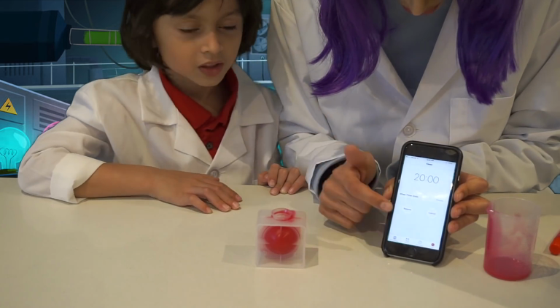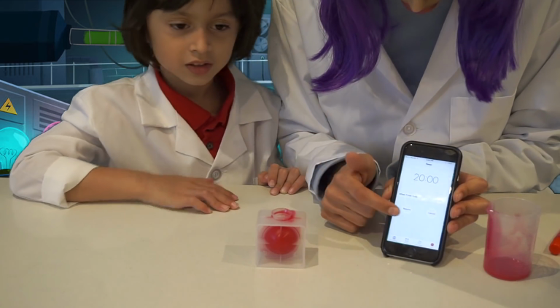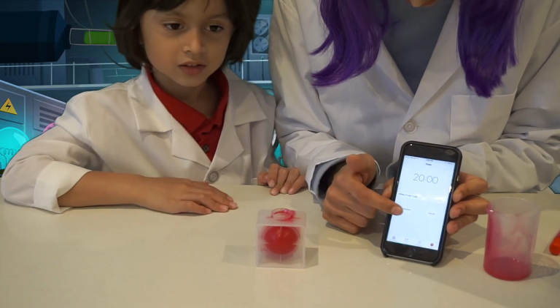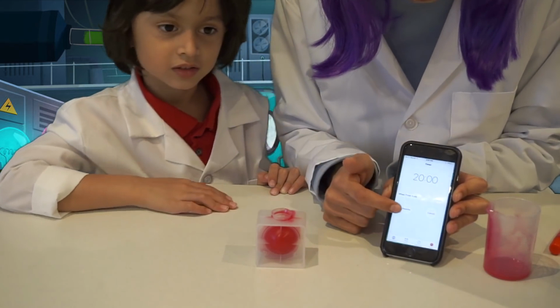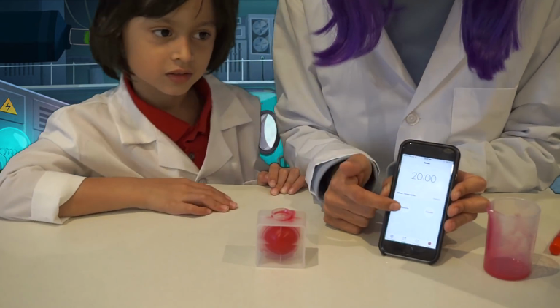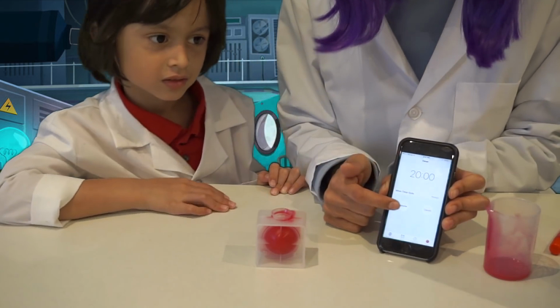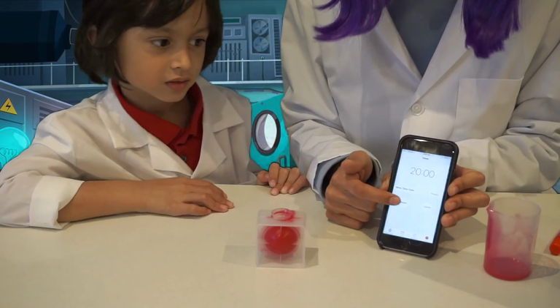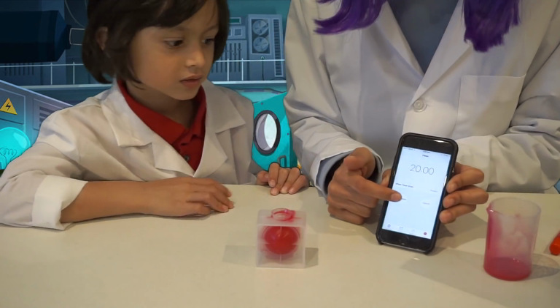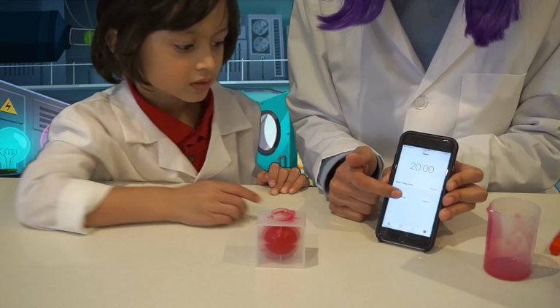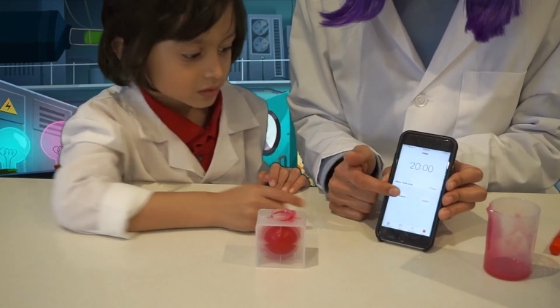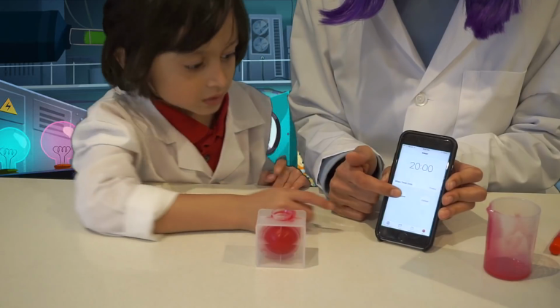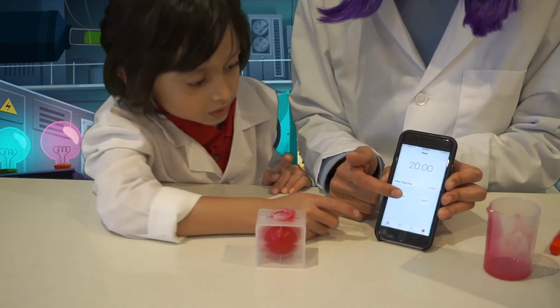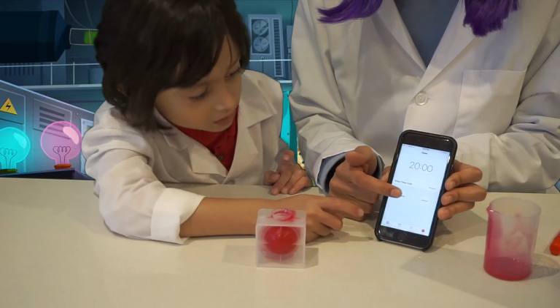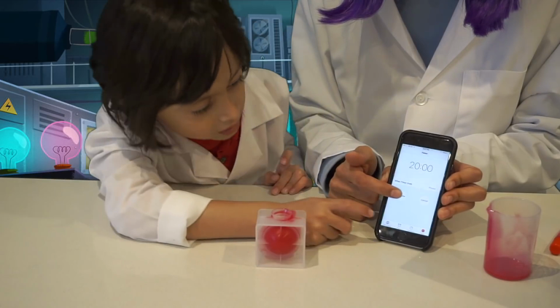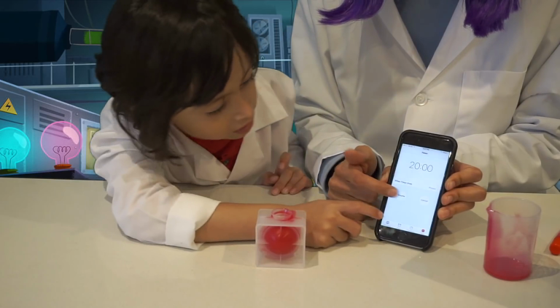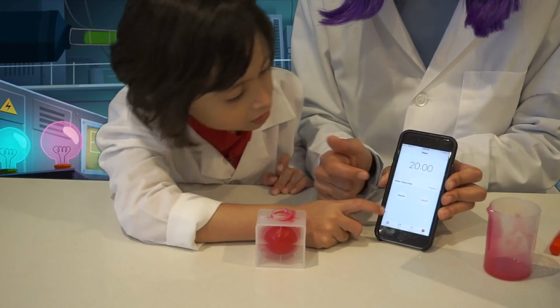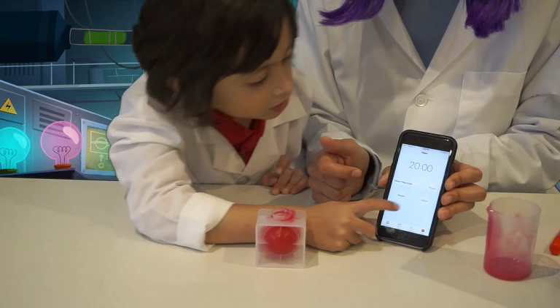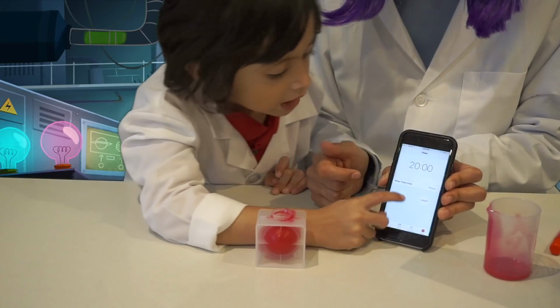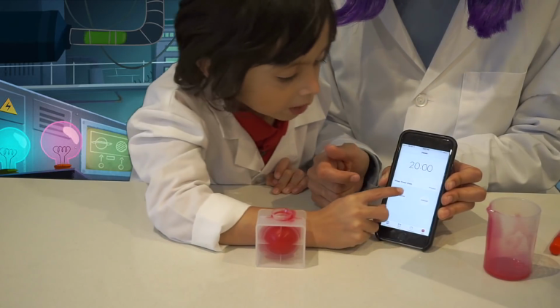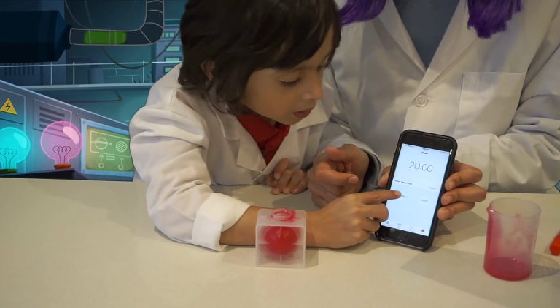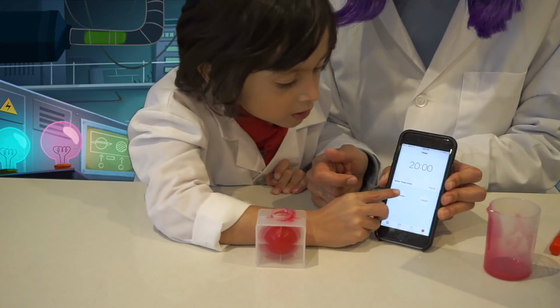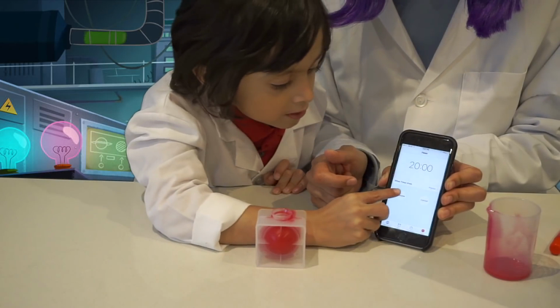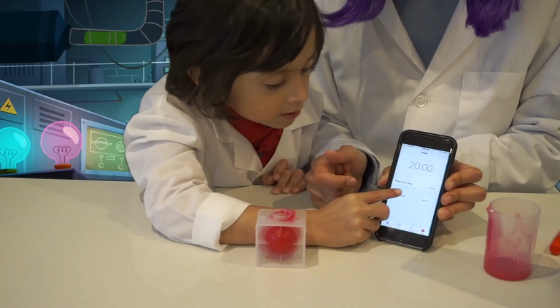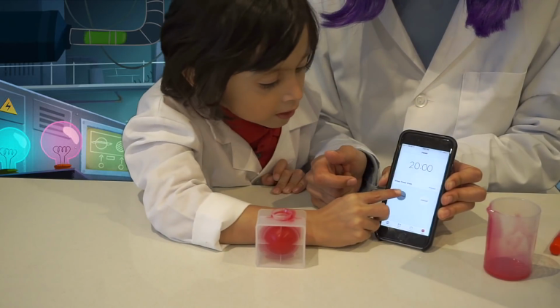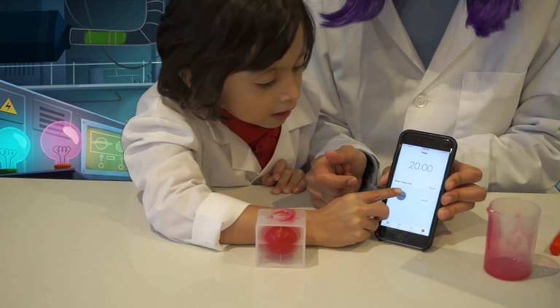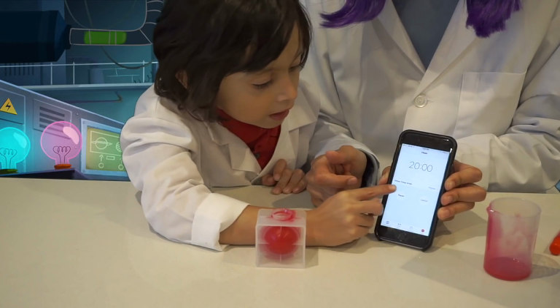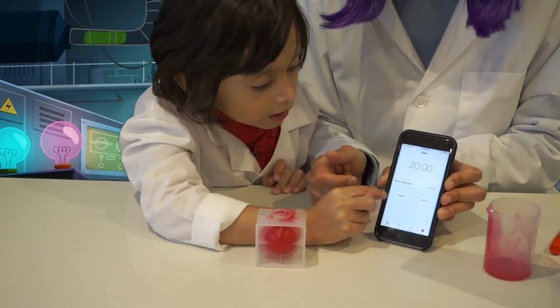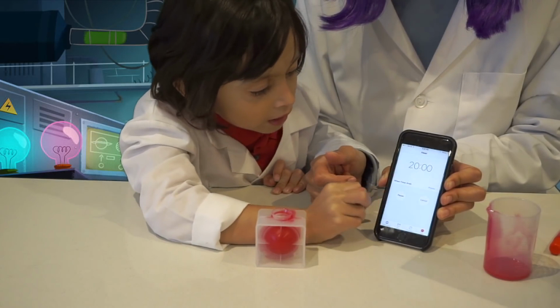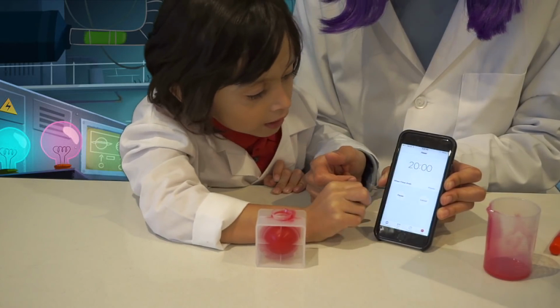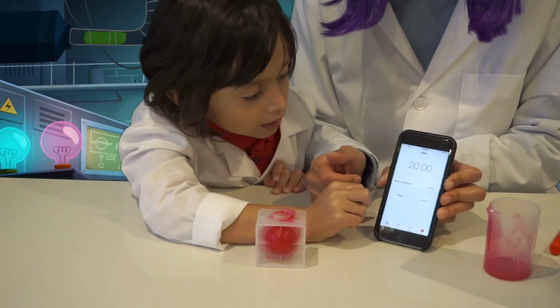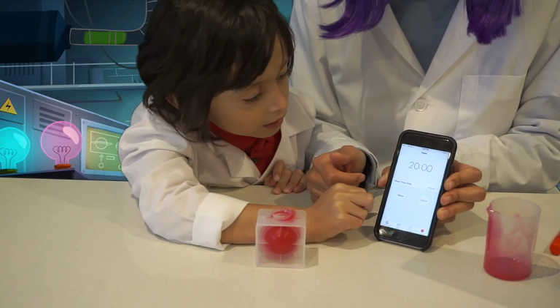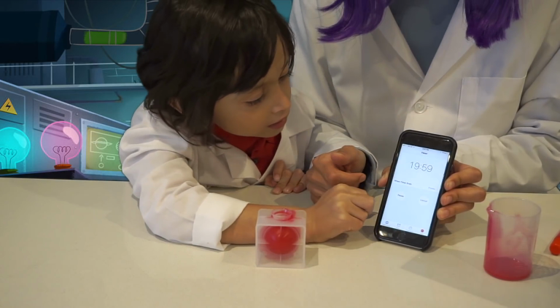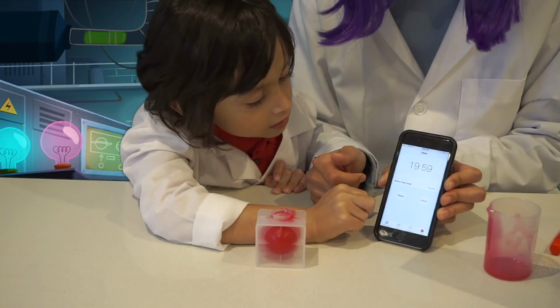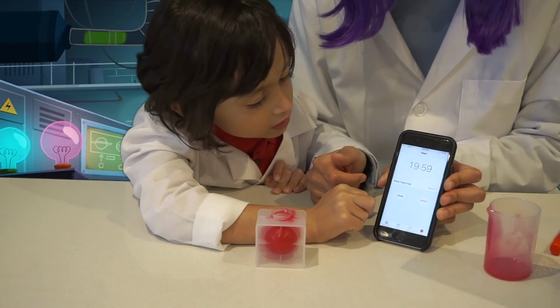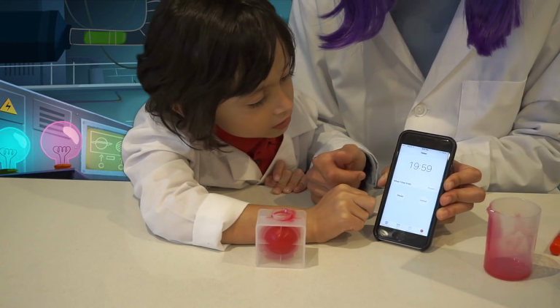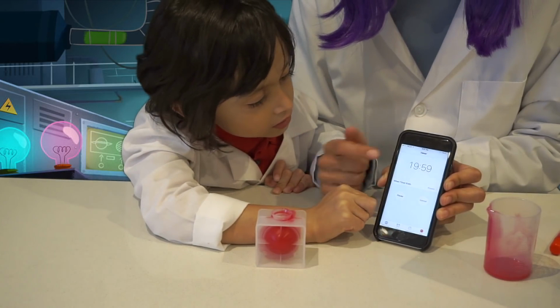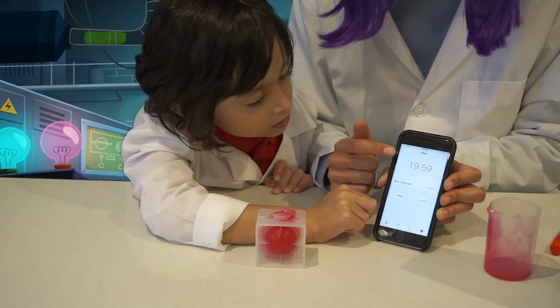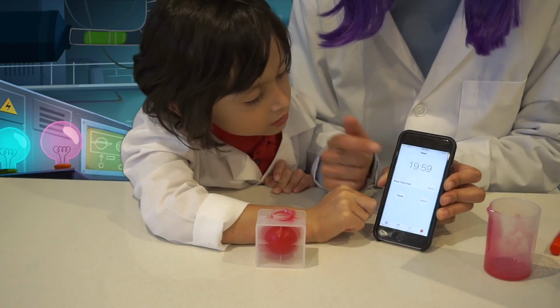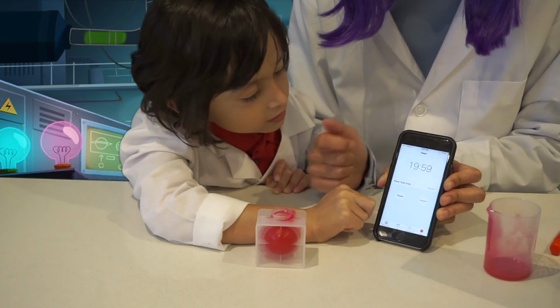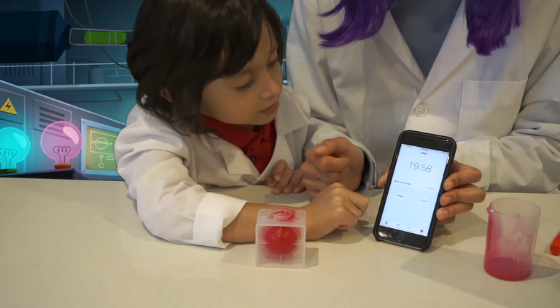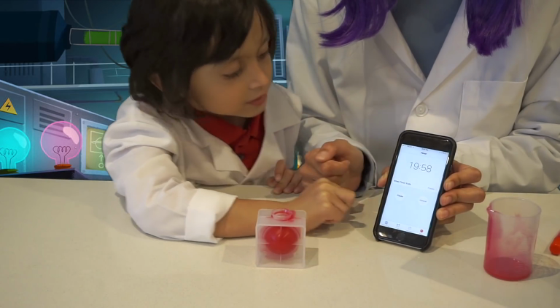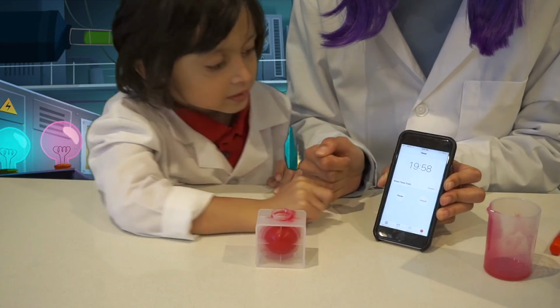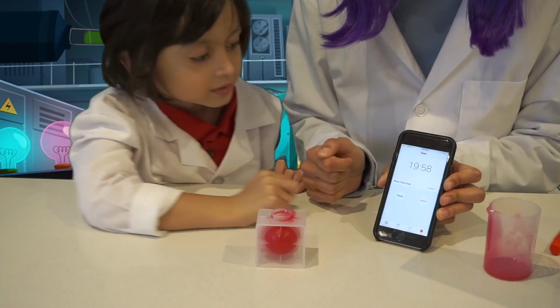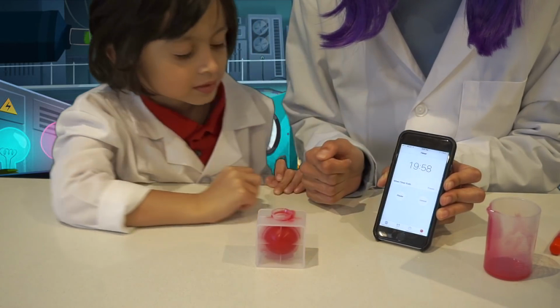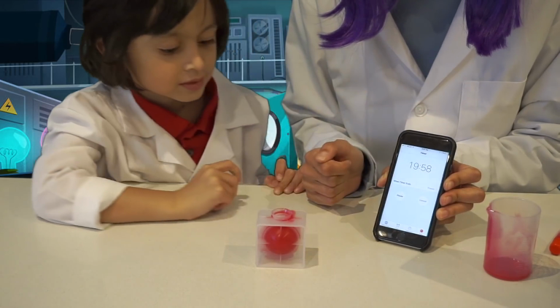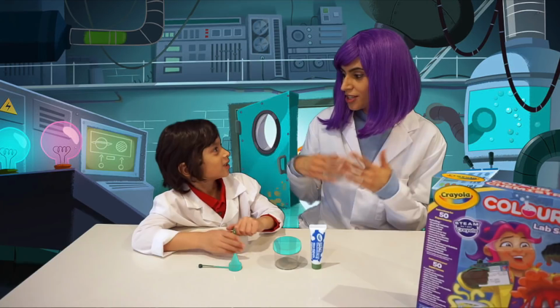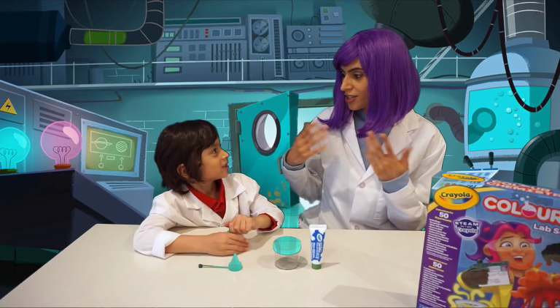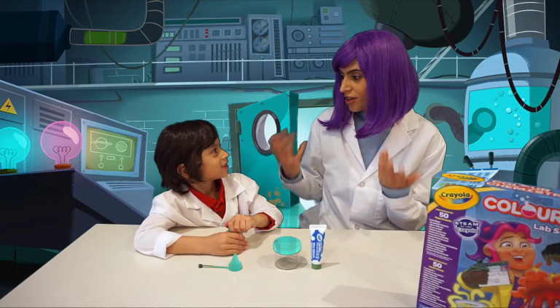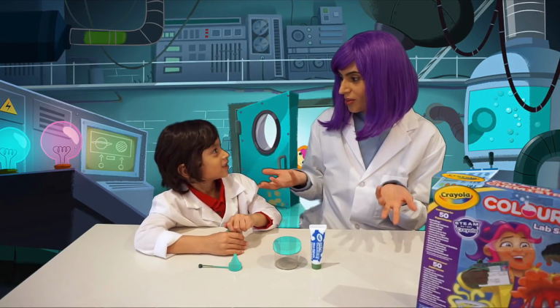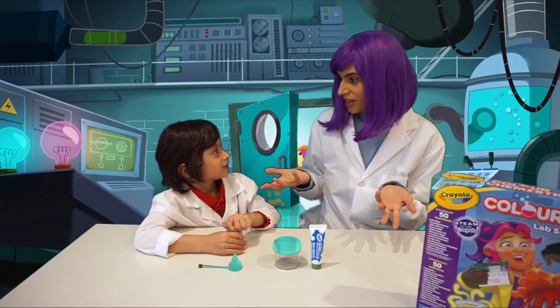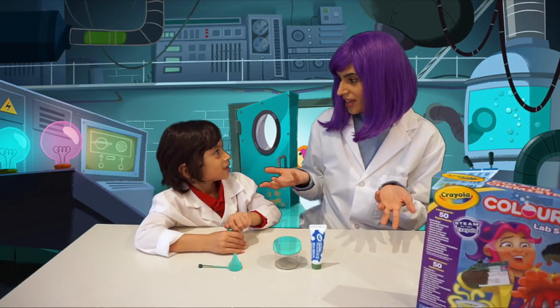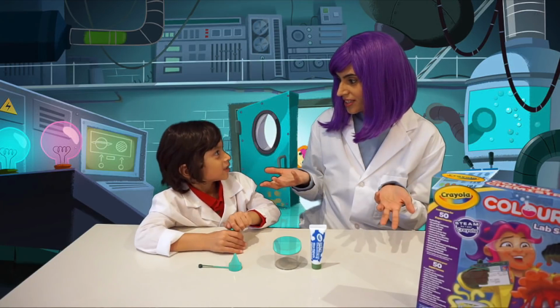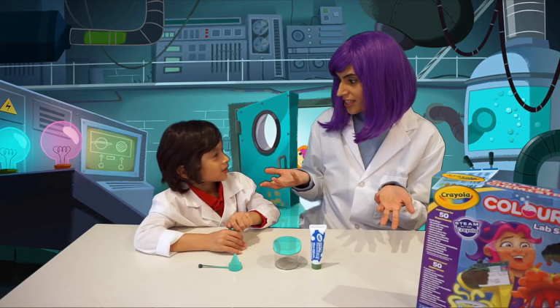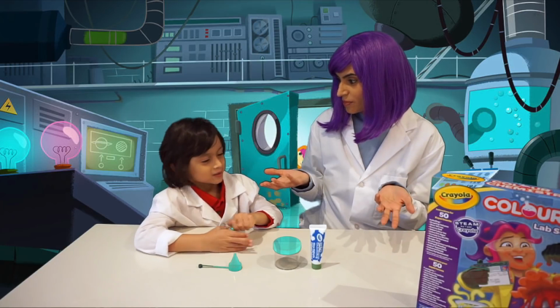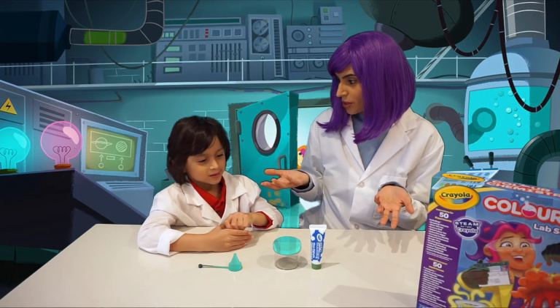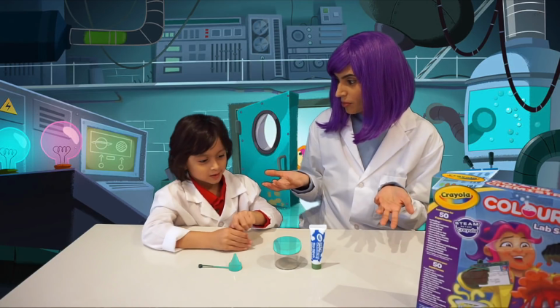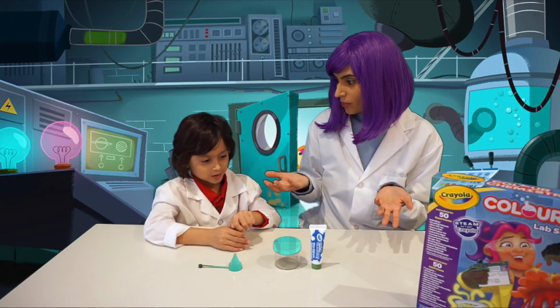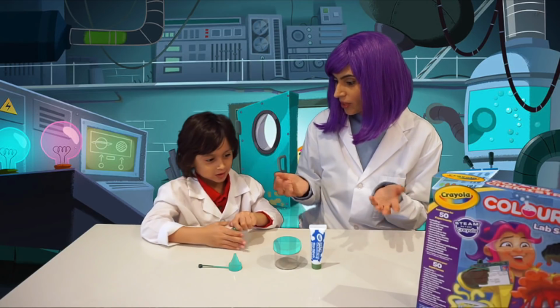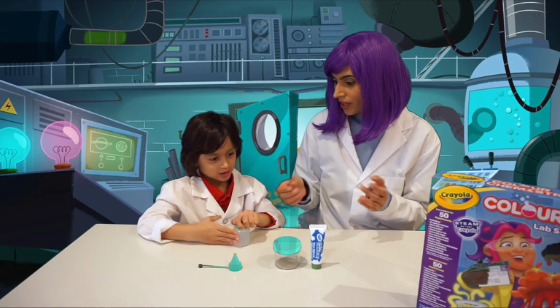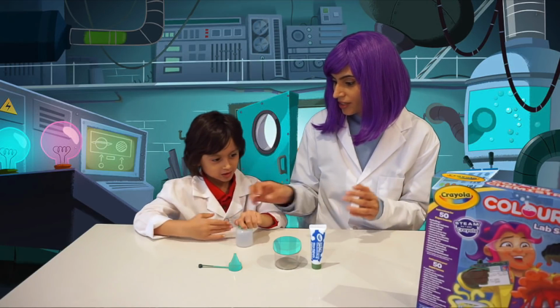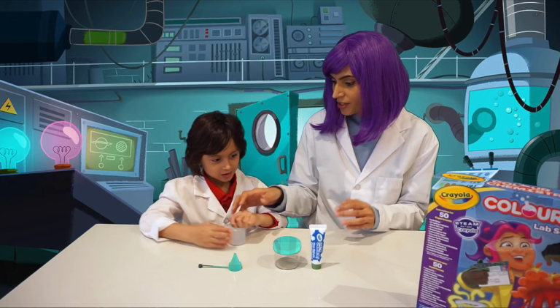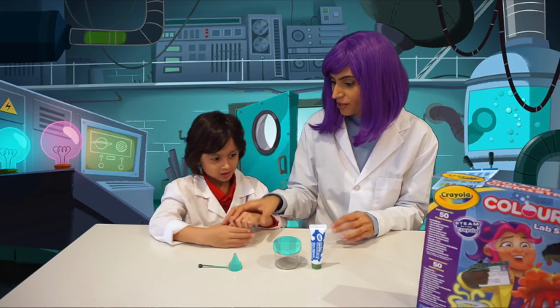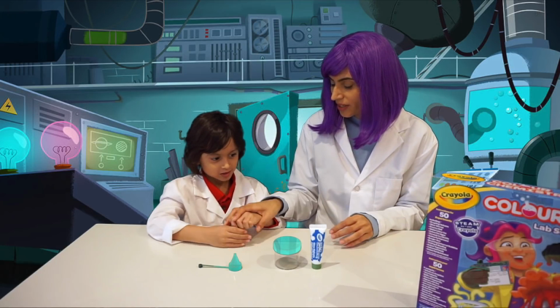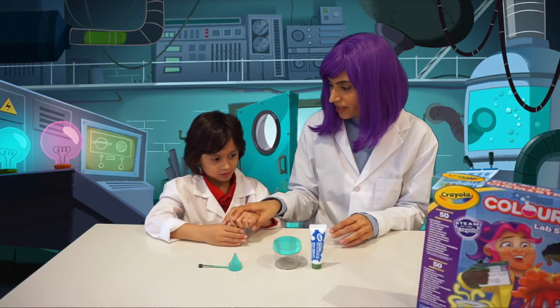Can you press this button to start it? That one? Yep. Okay, so it's counting down. So the next experiment we're going to do is...